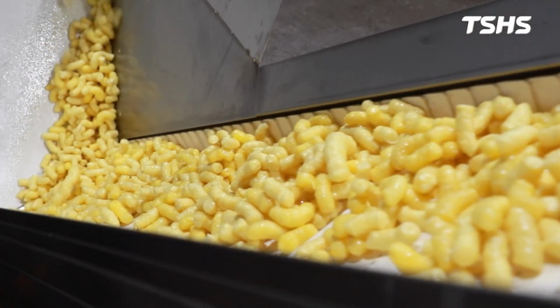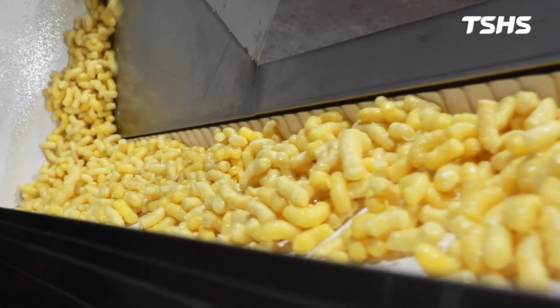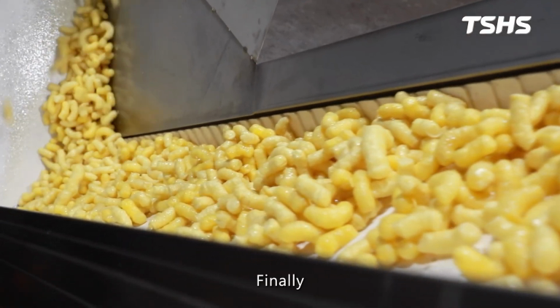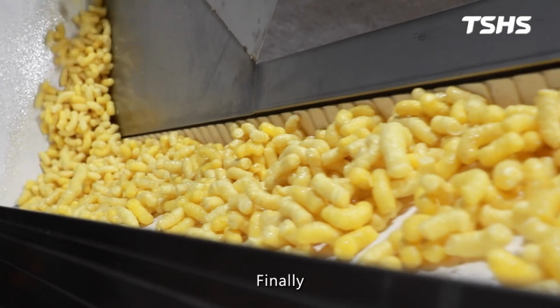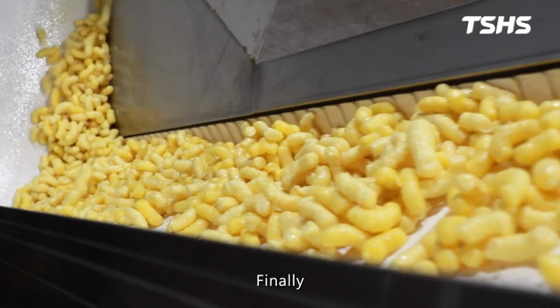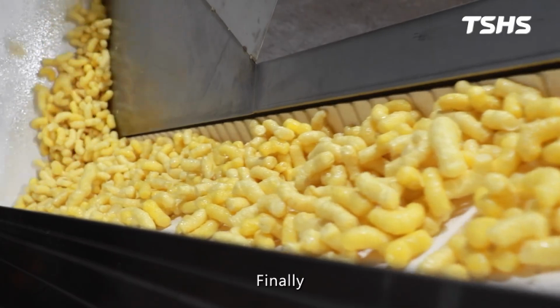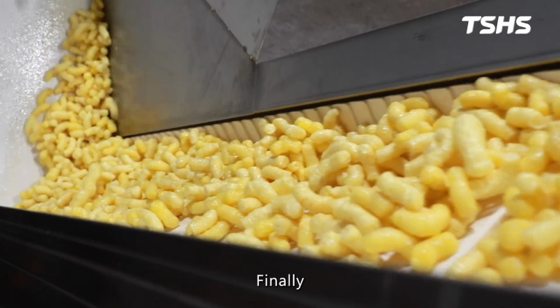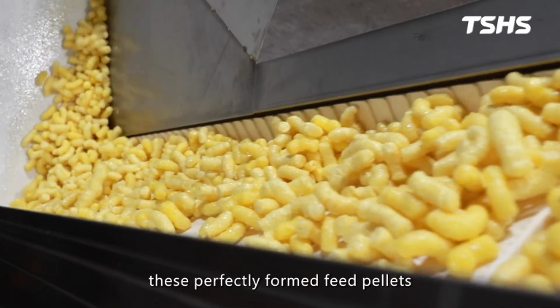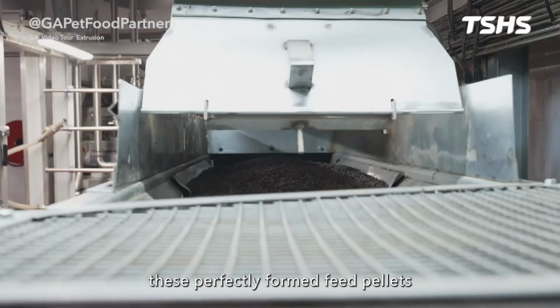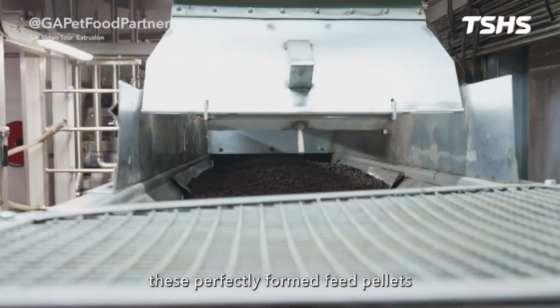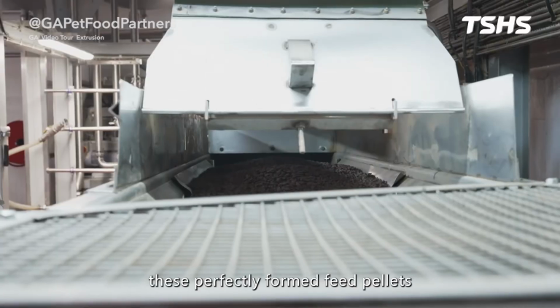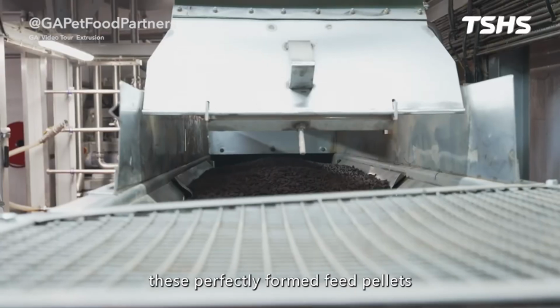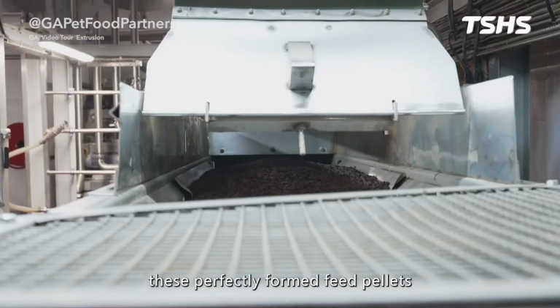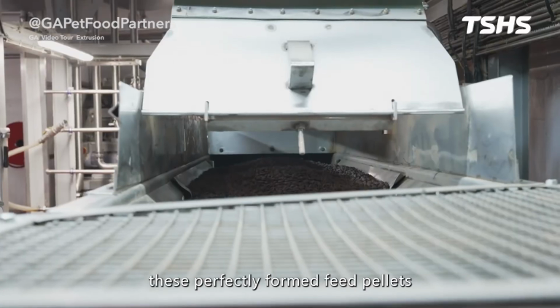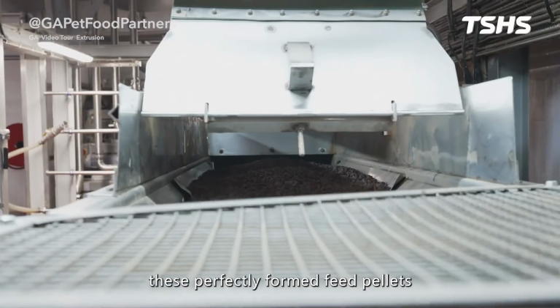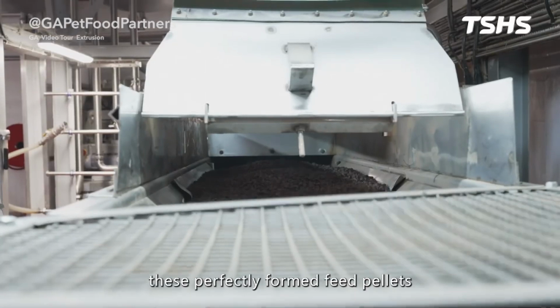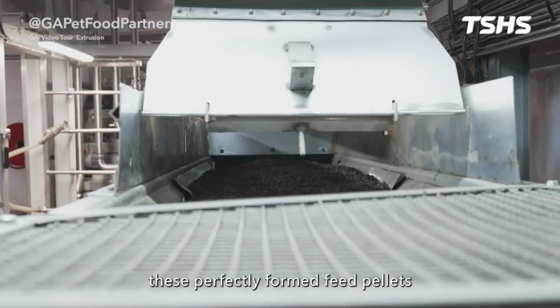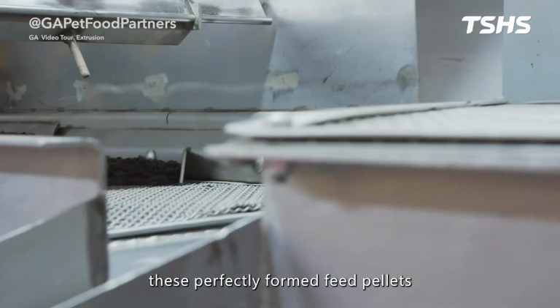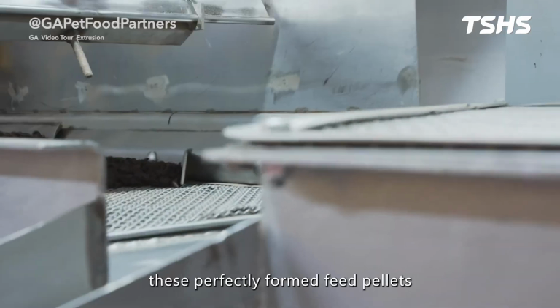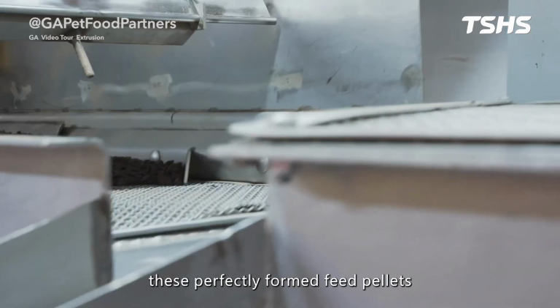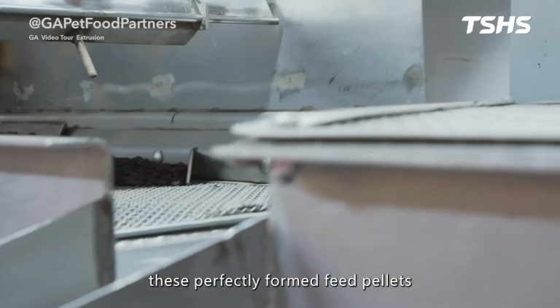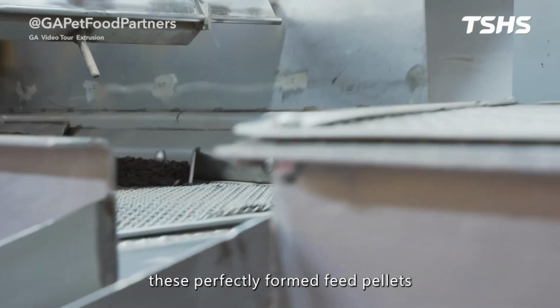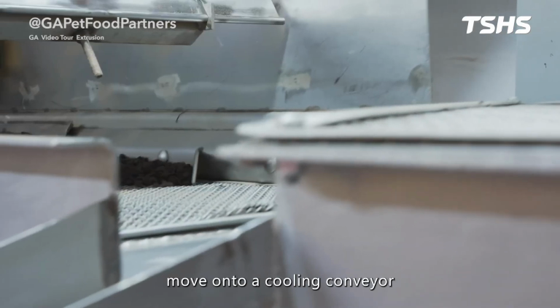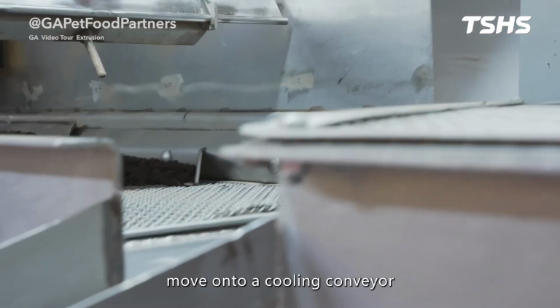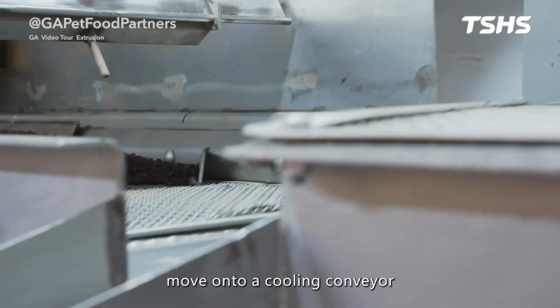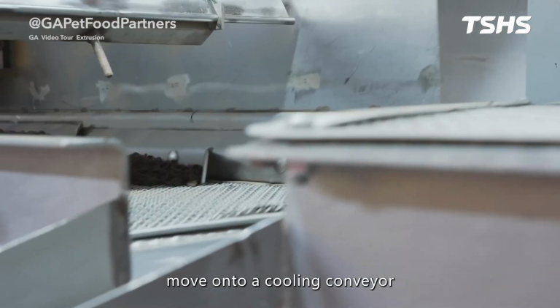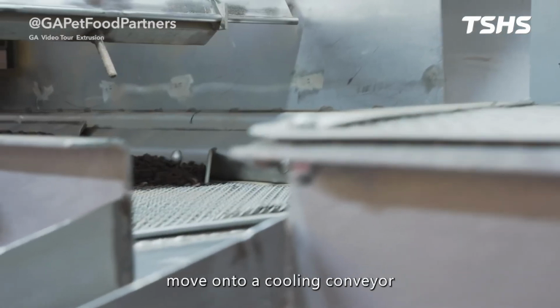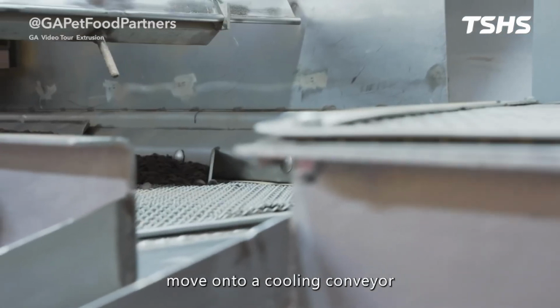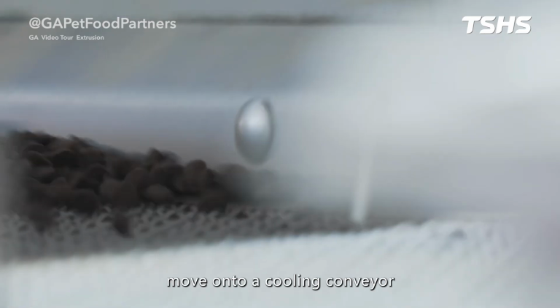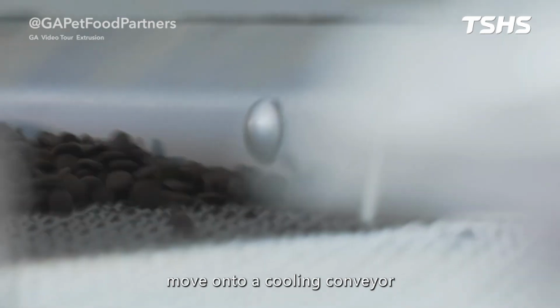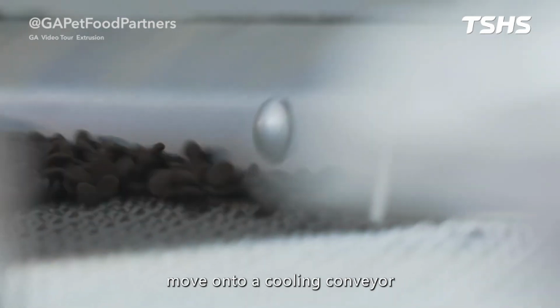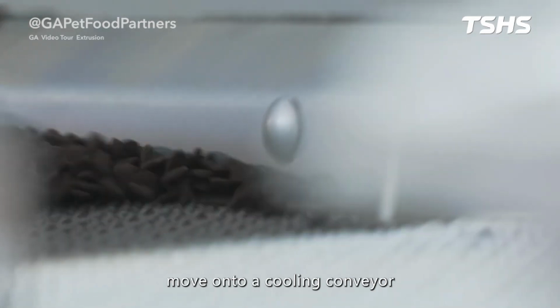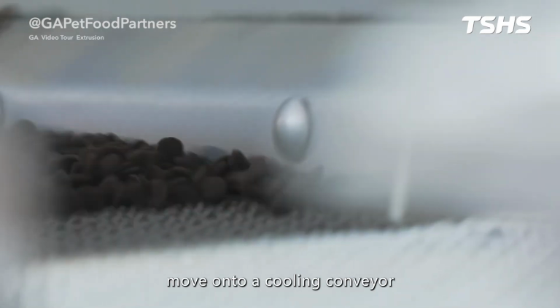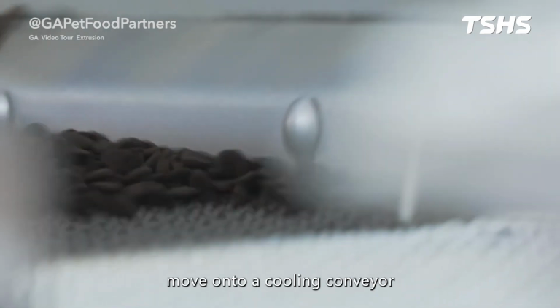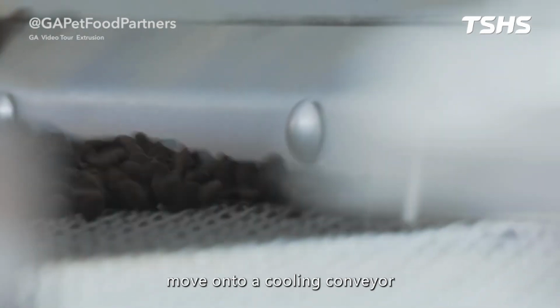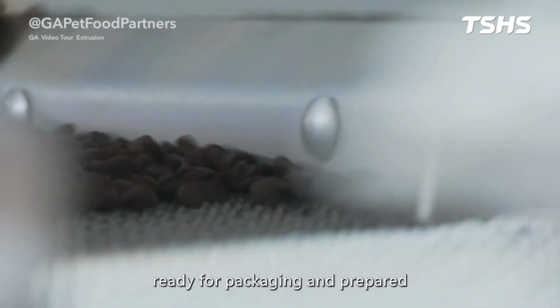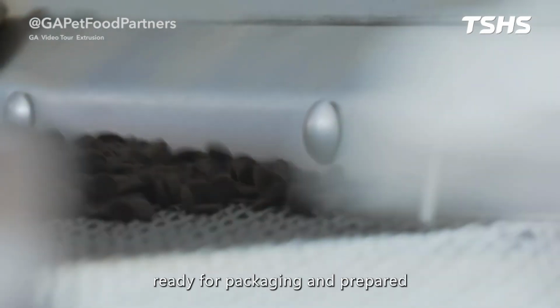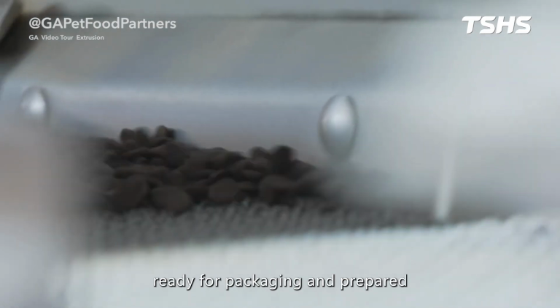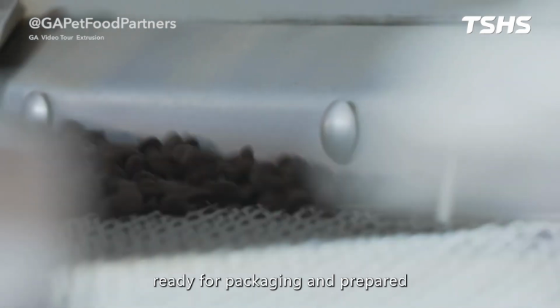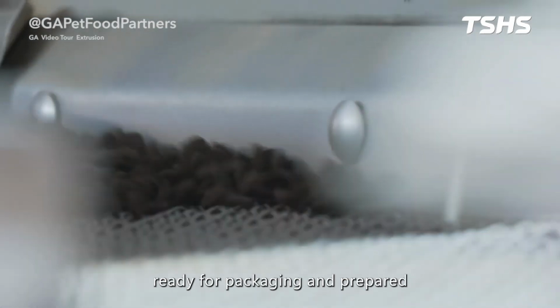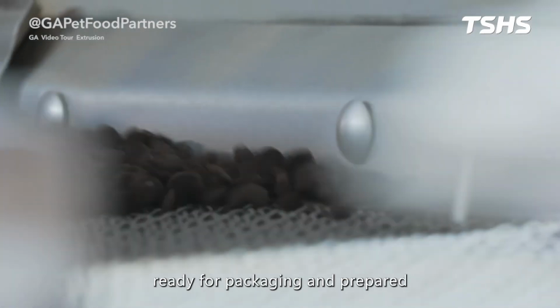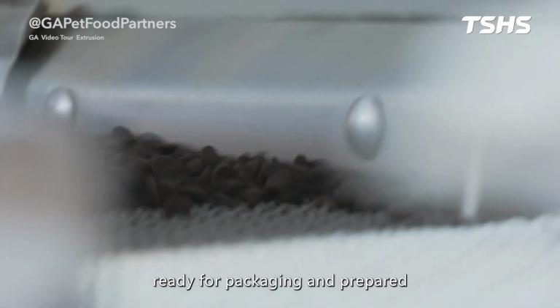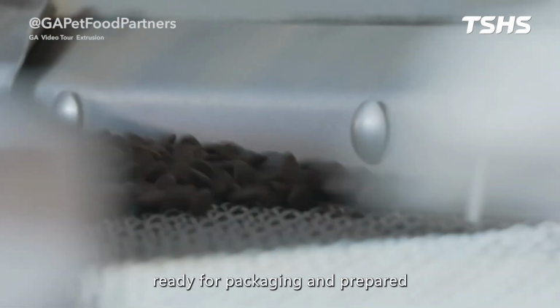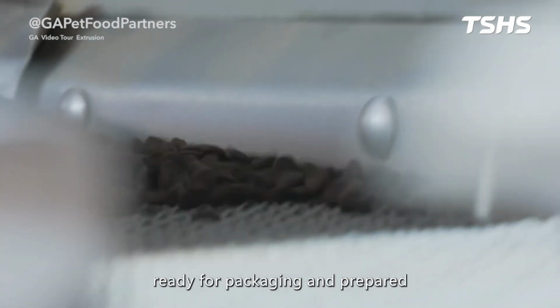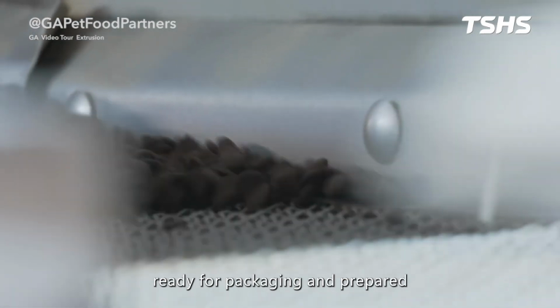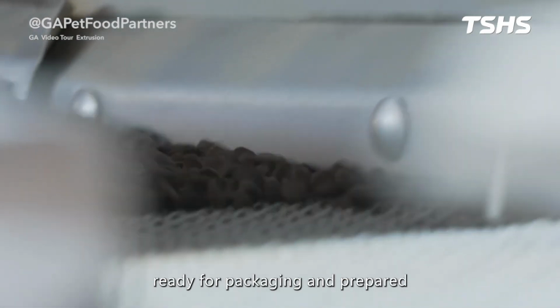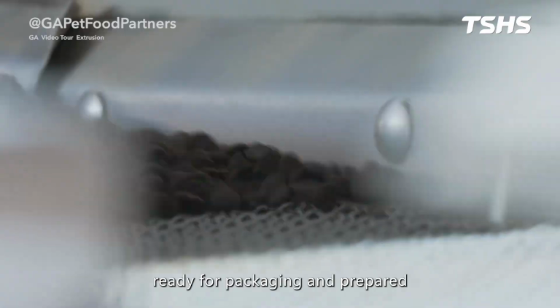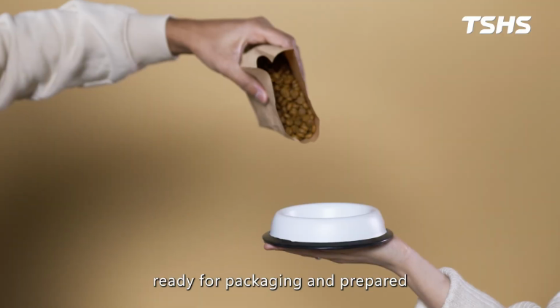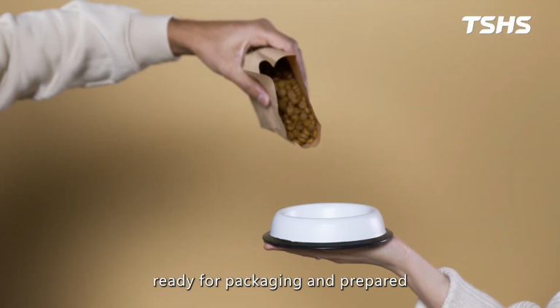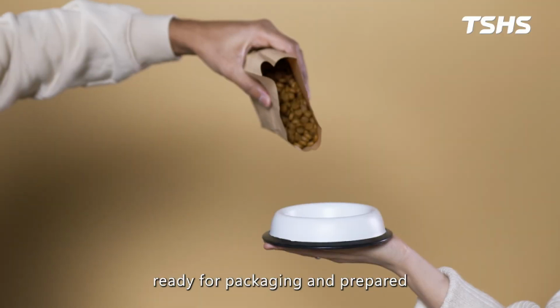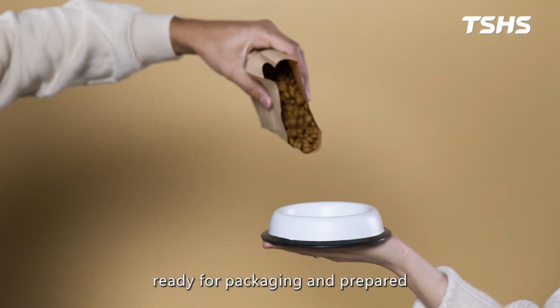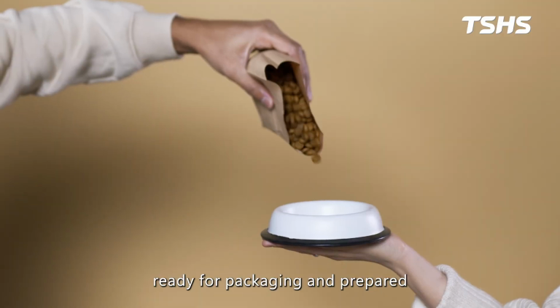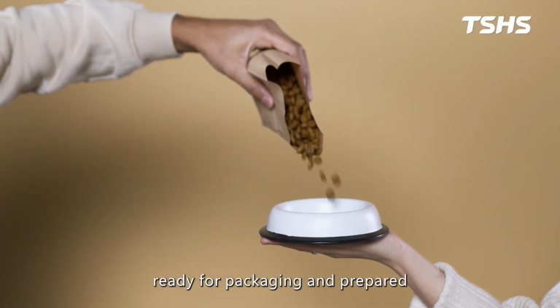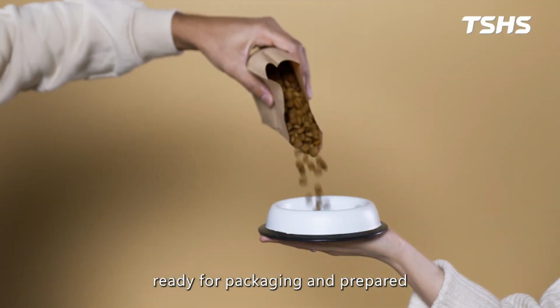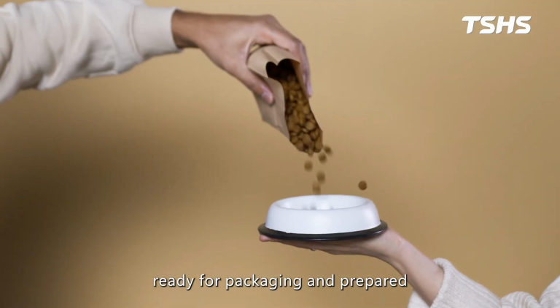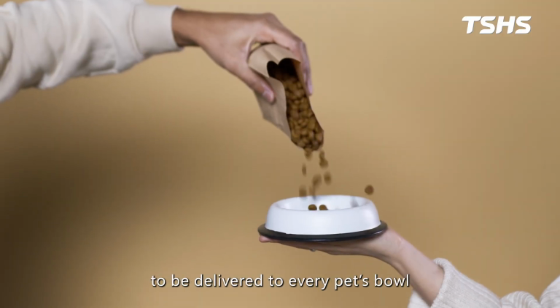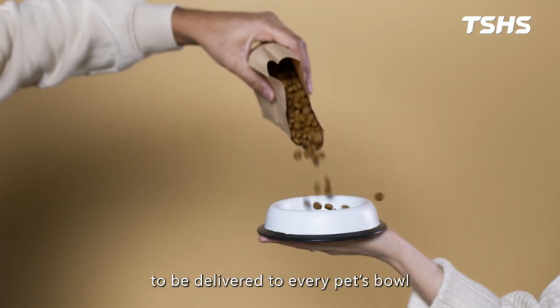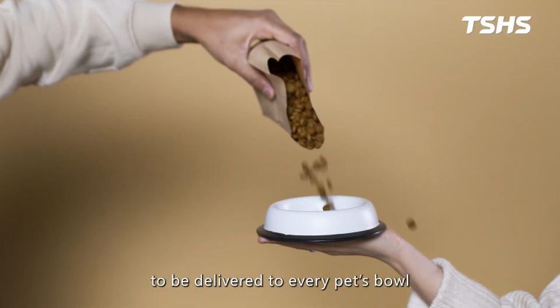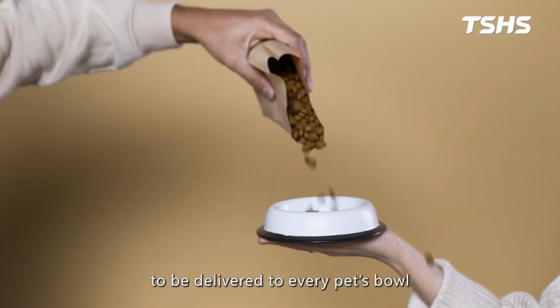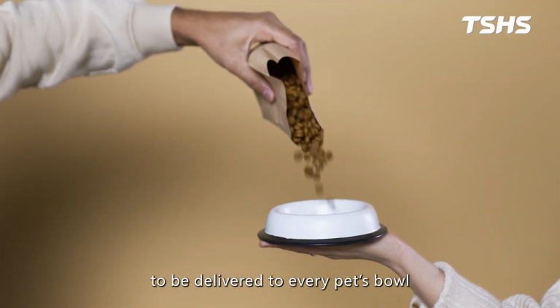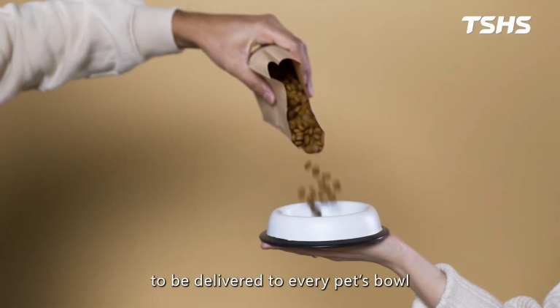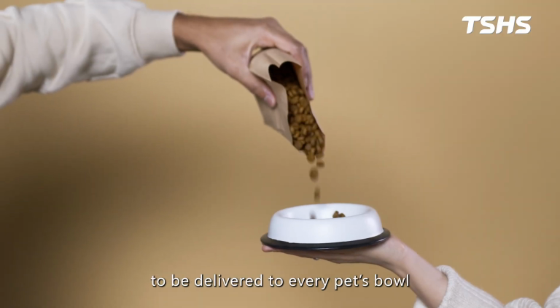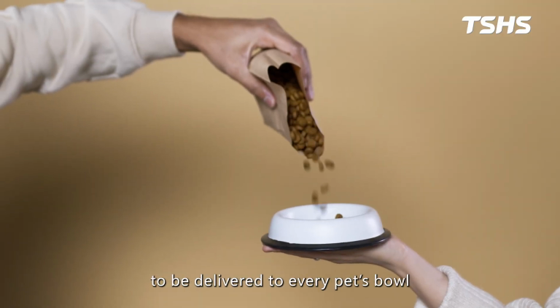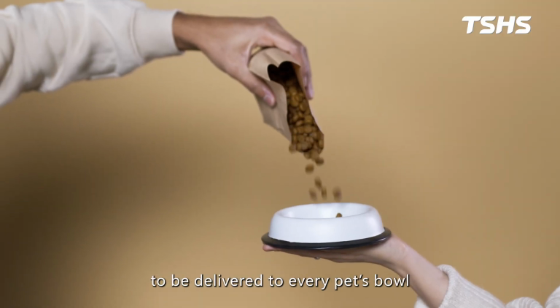Finally, these perfectly formed feed pellets move onto a cooling conveyor, ready for packaging and prepared to be delivered to every pet's bowl.